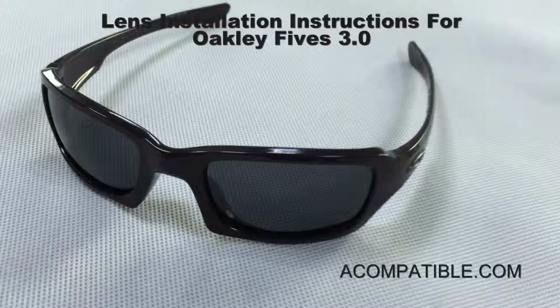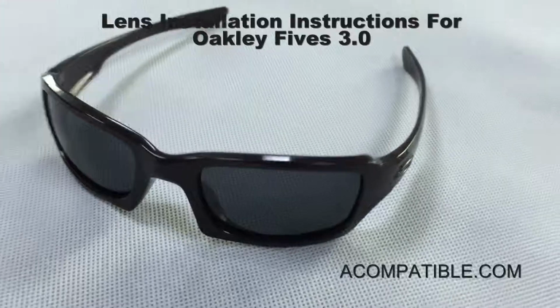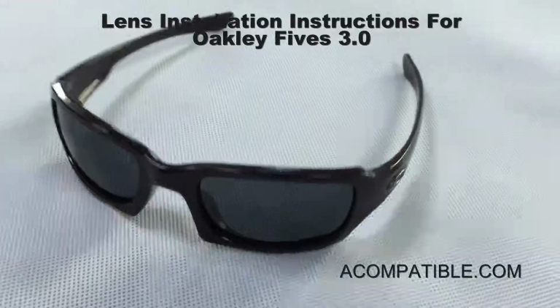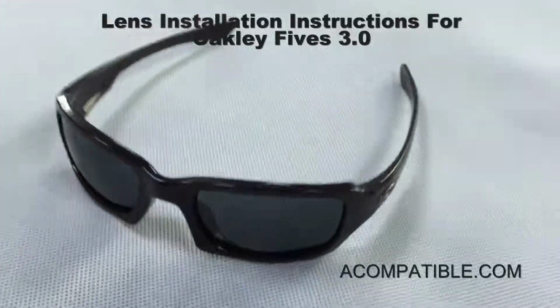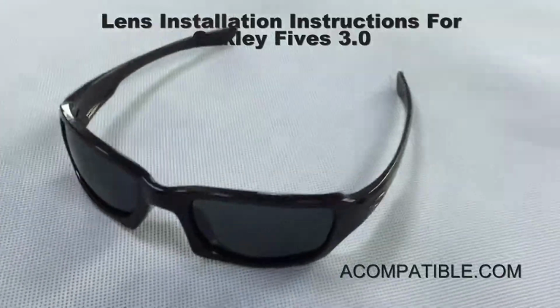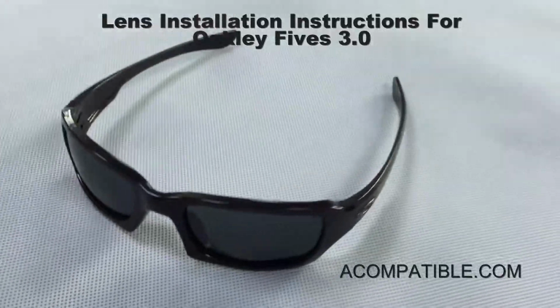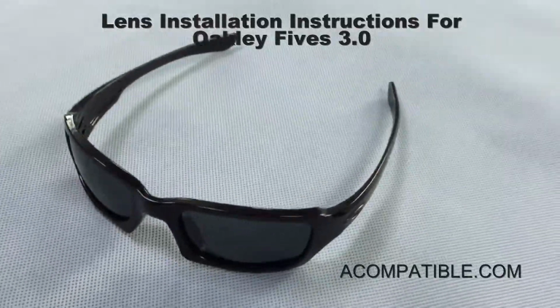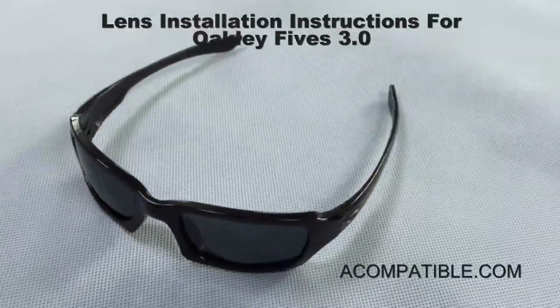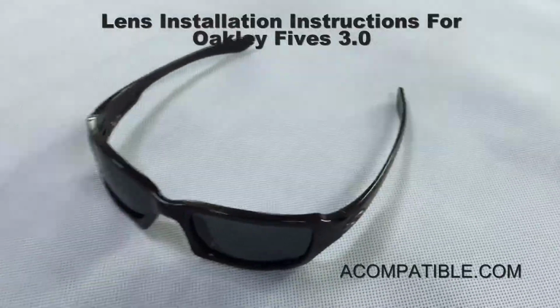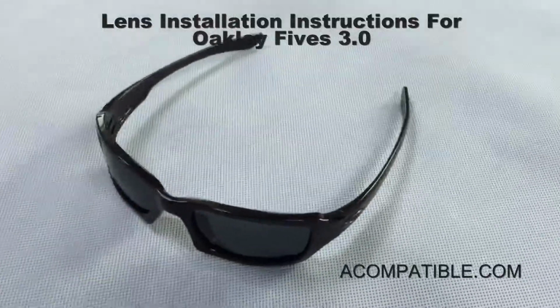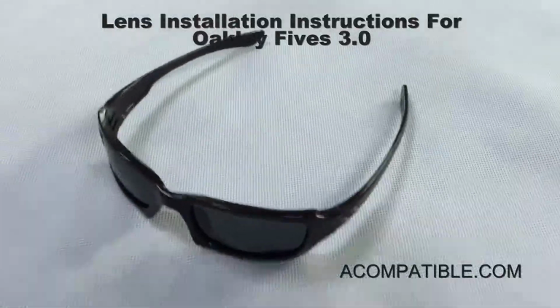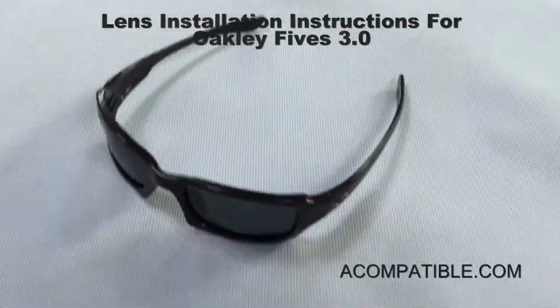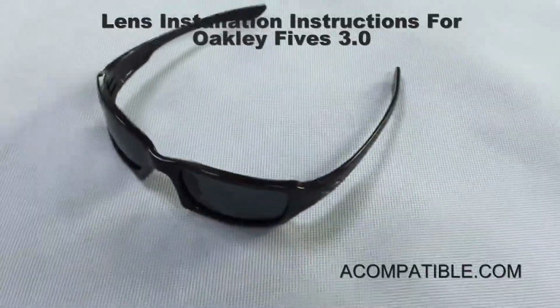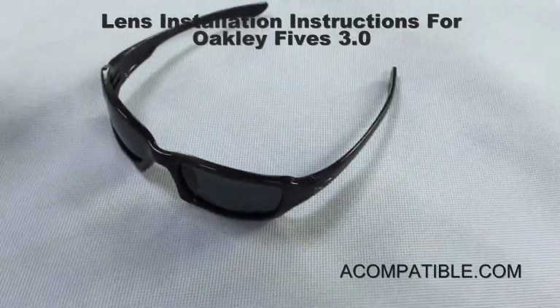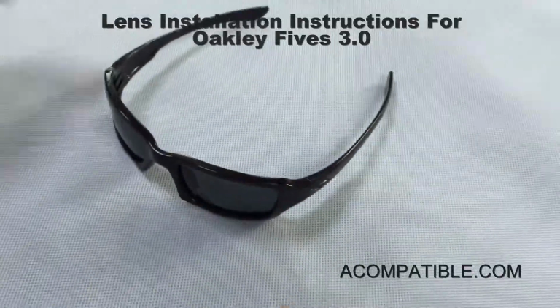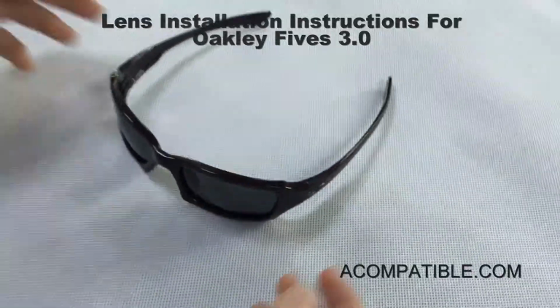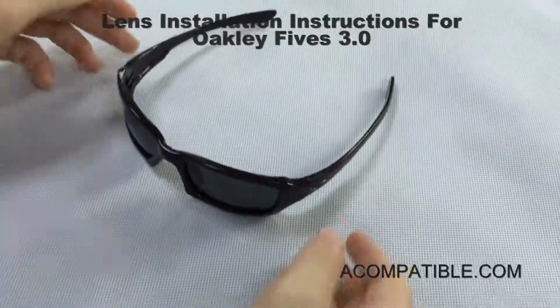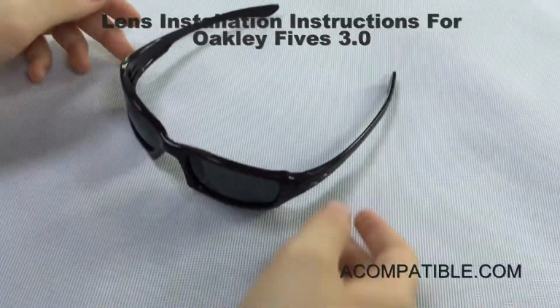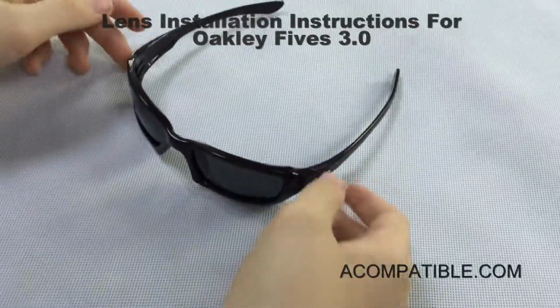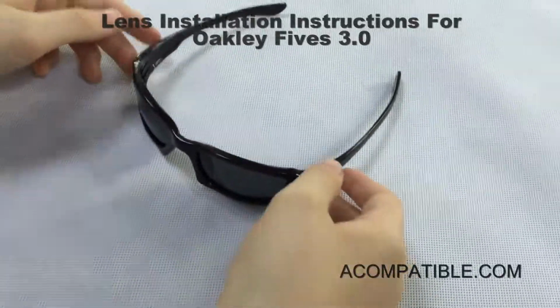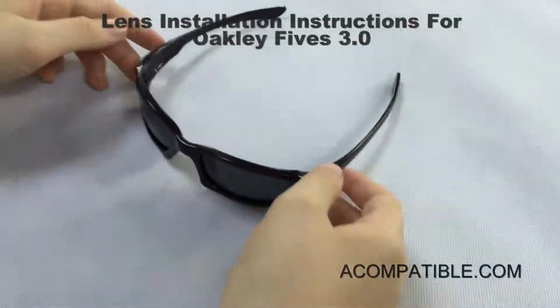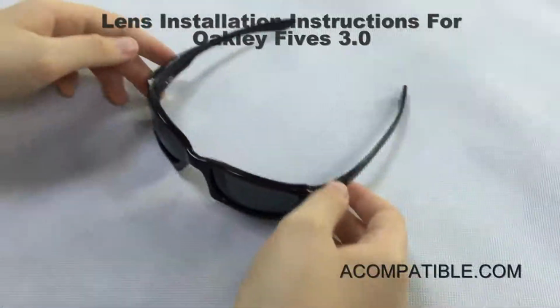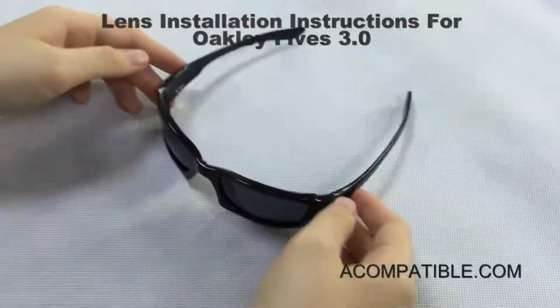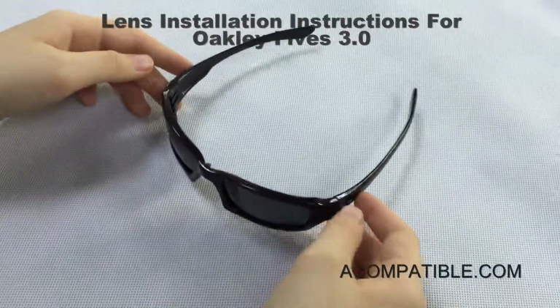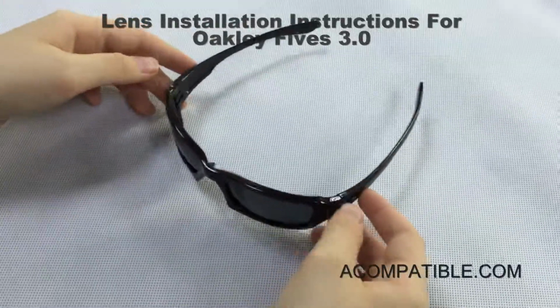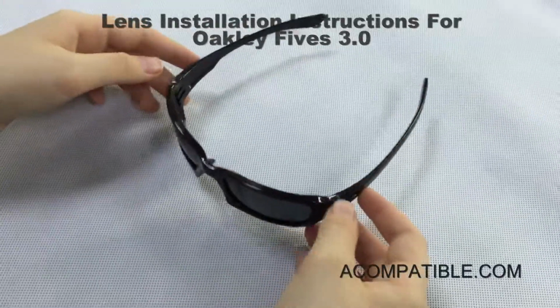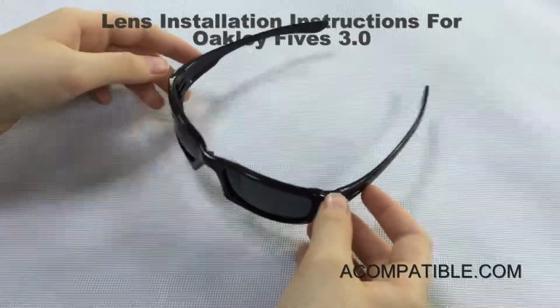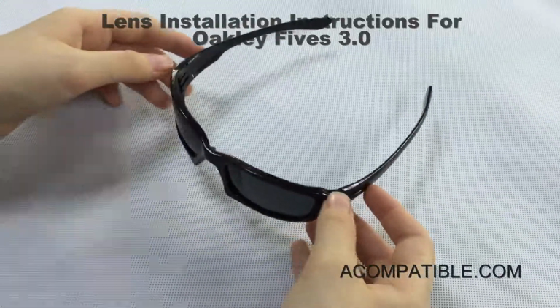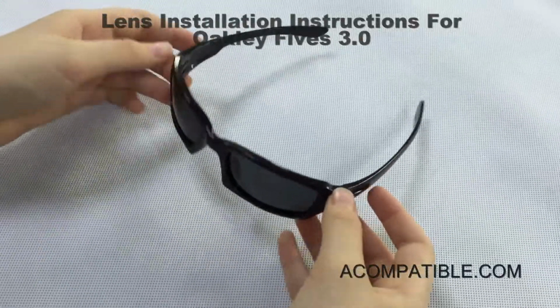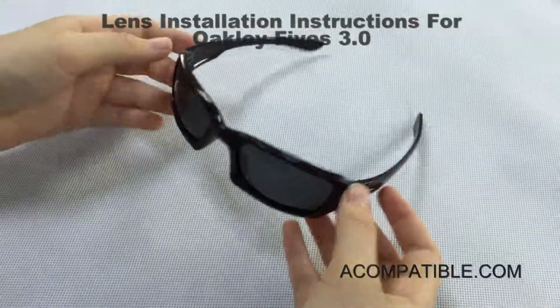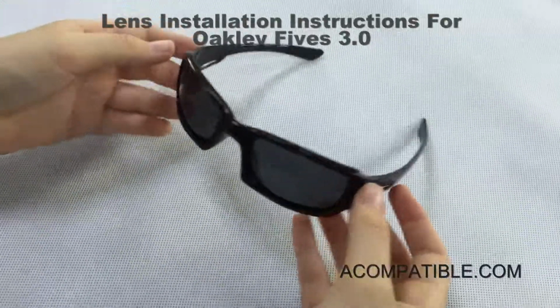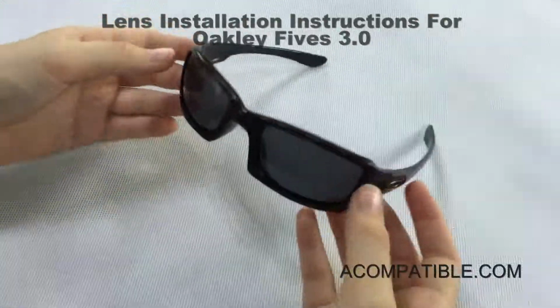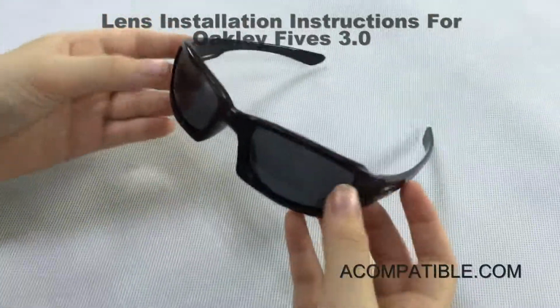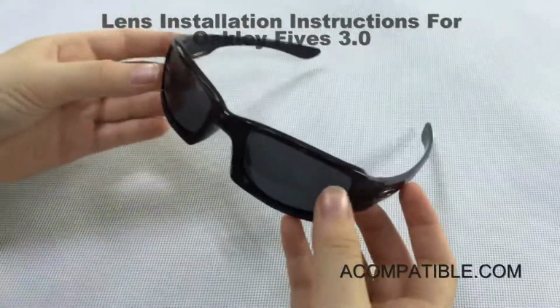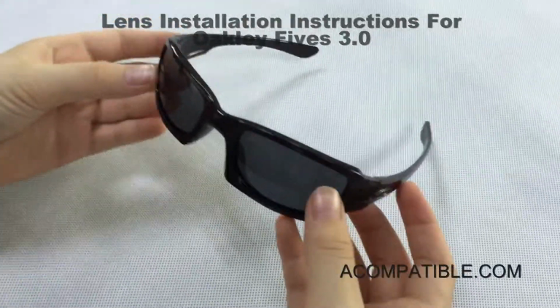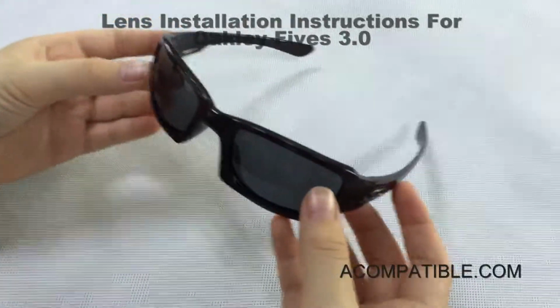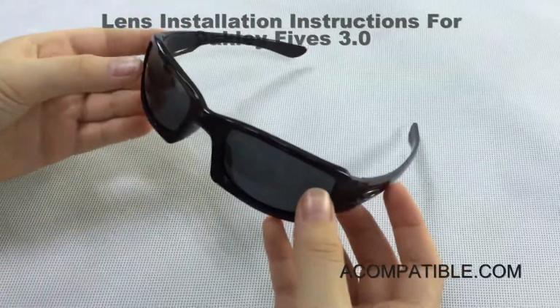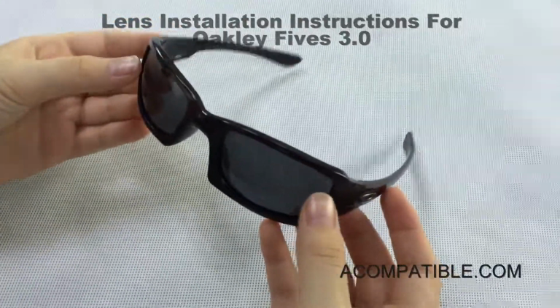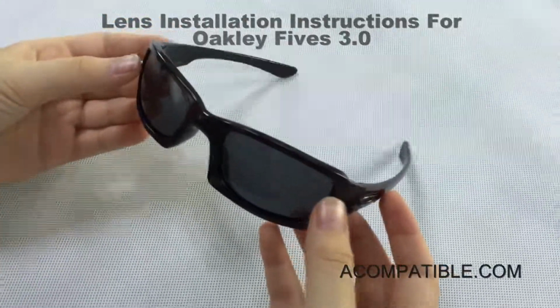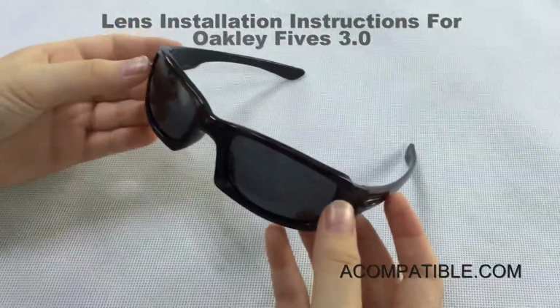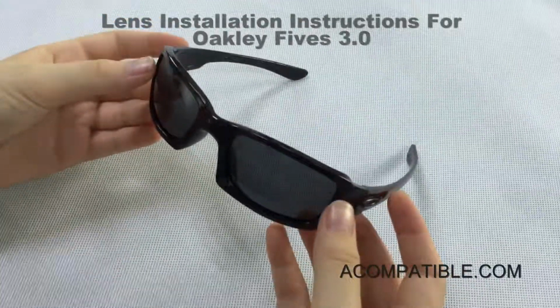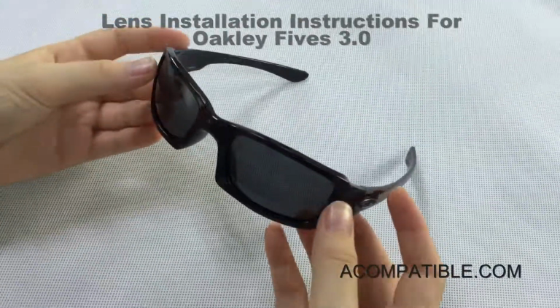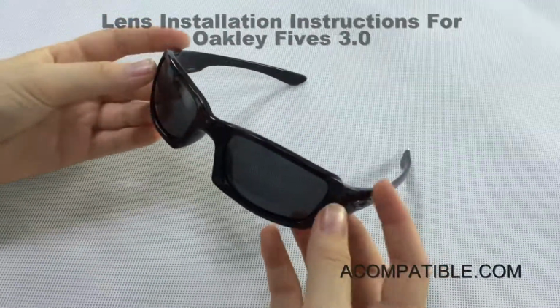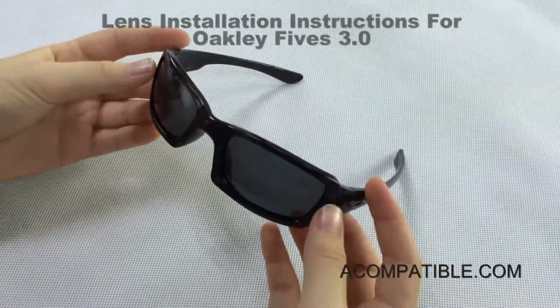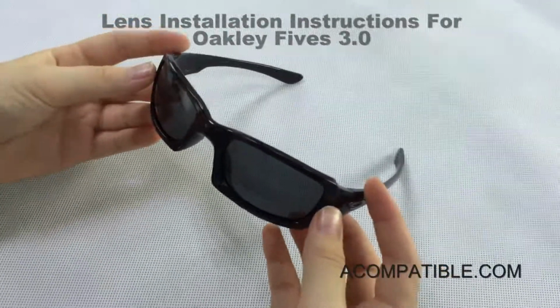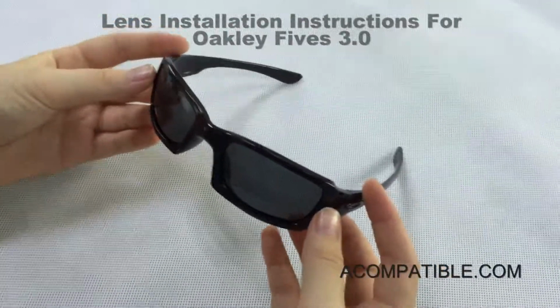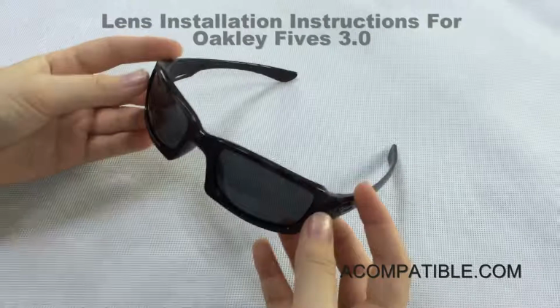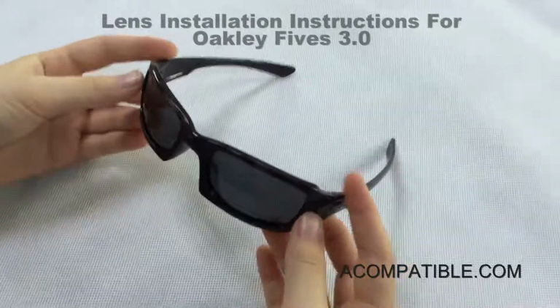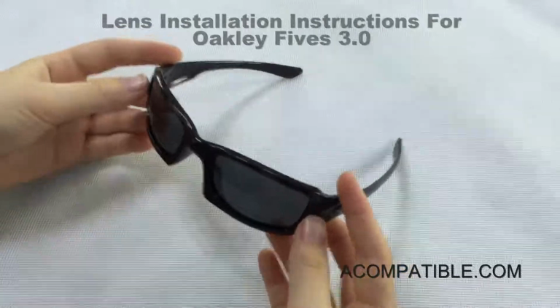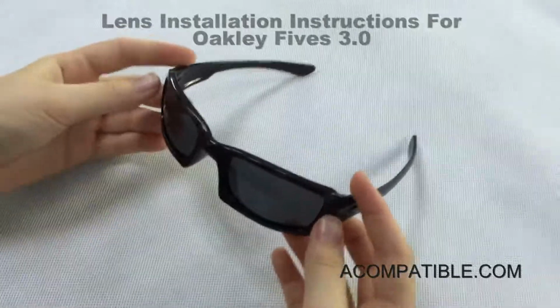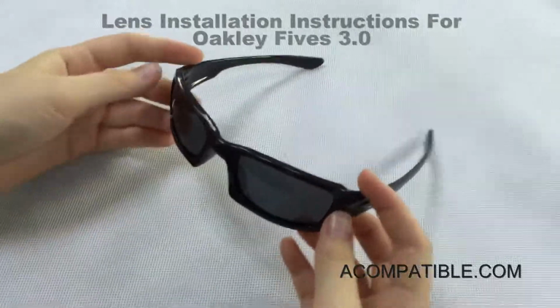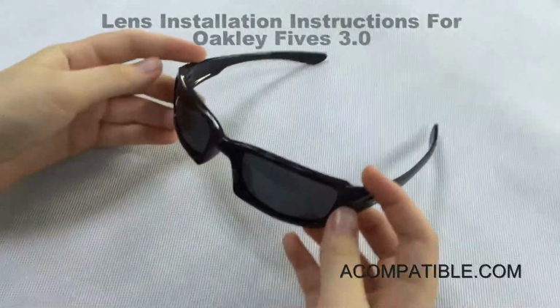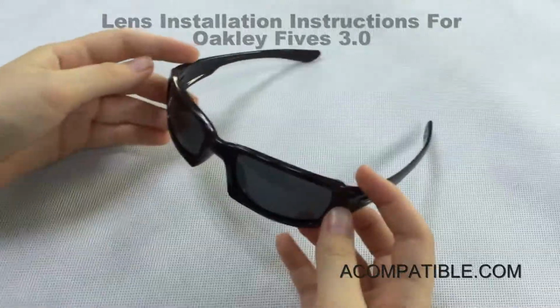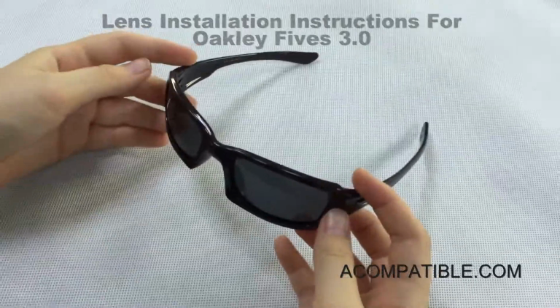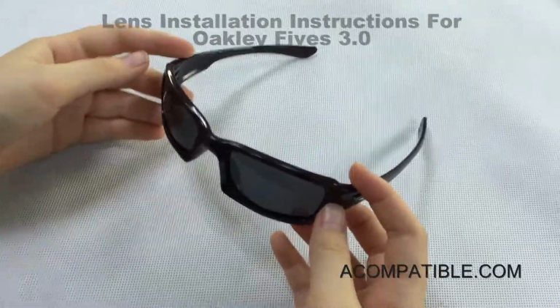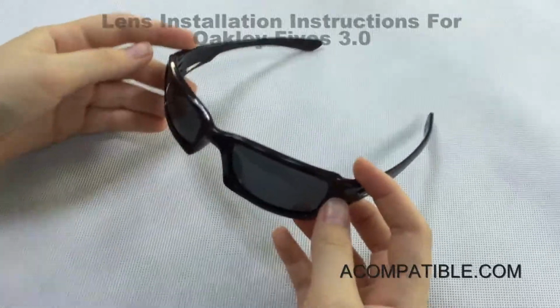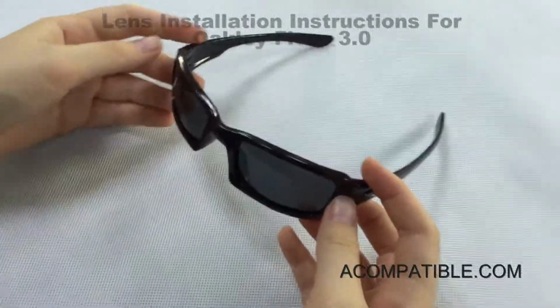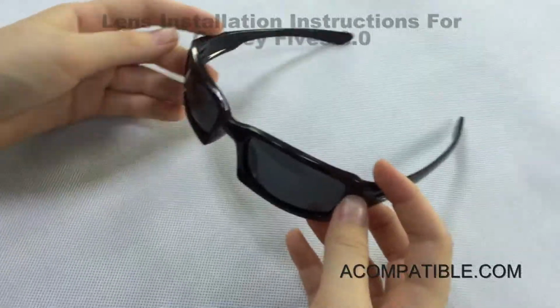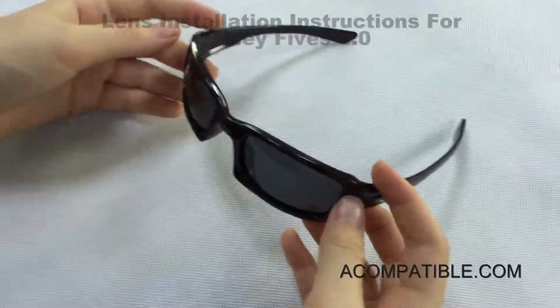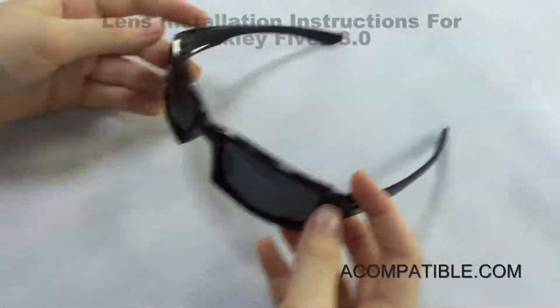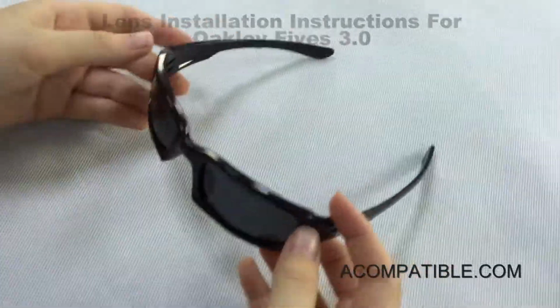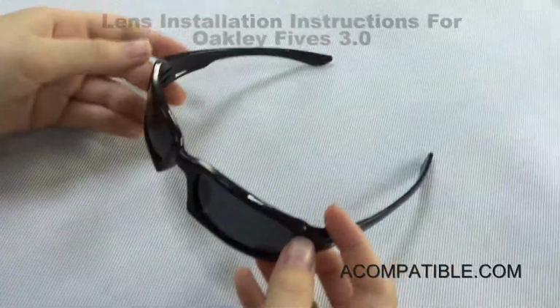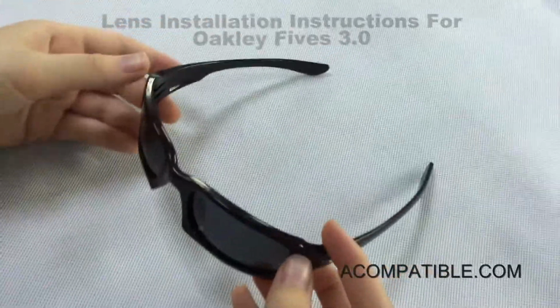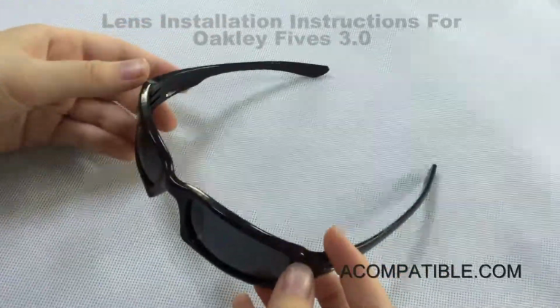These are the Fives 3.0 frames and there are two lenses. I will be showing you how to remove and install both lenses.